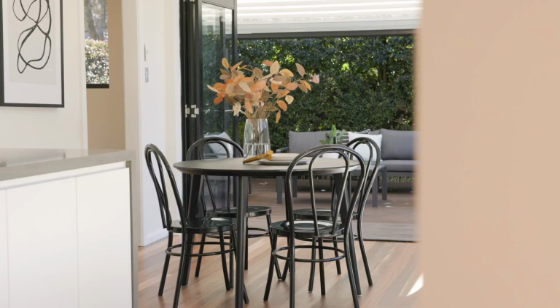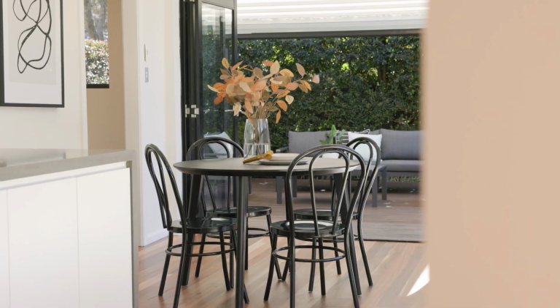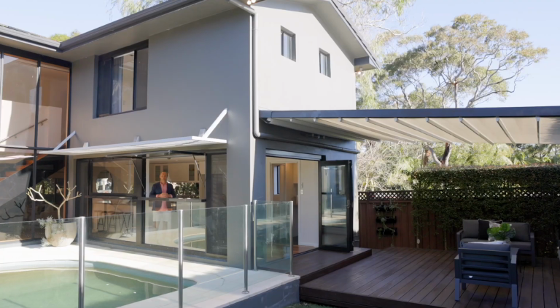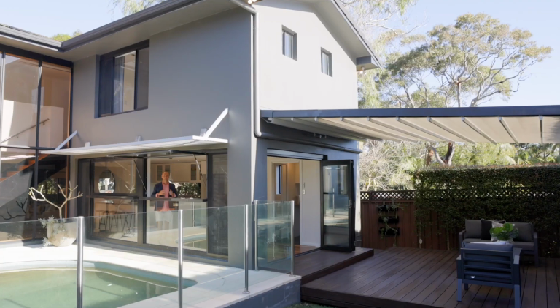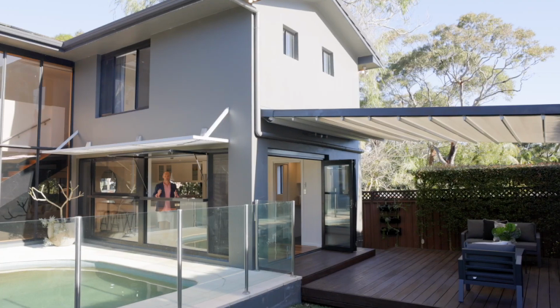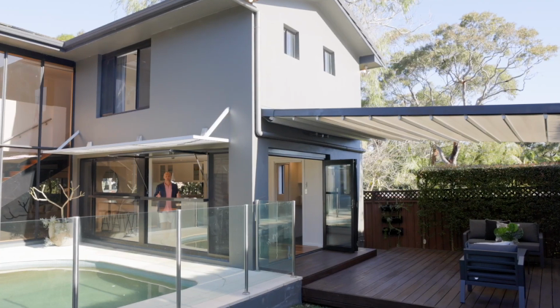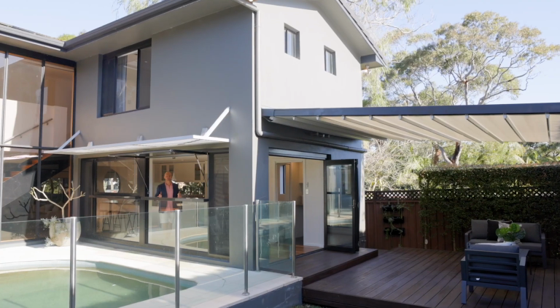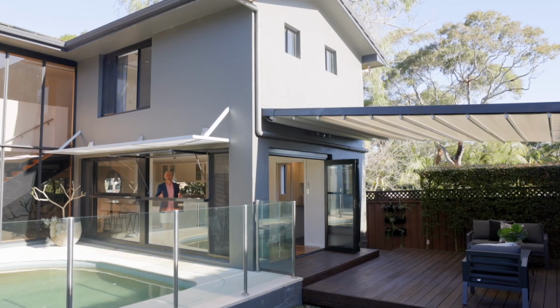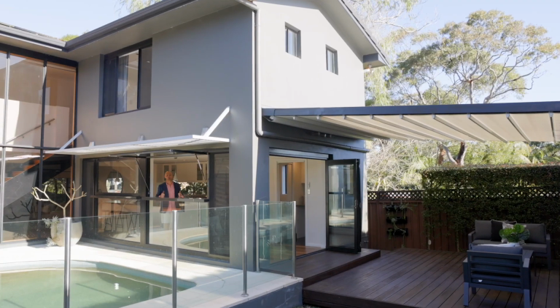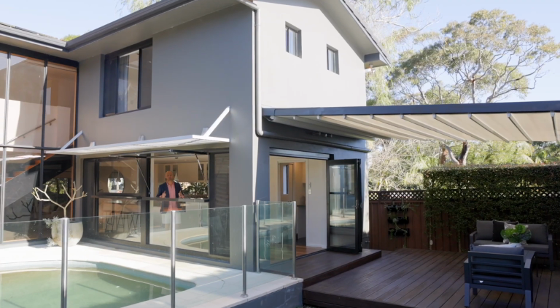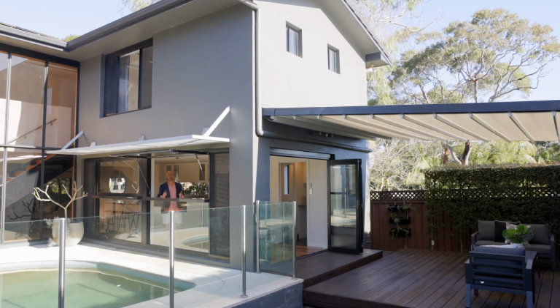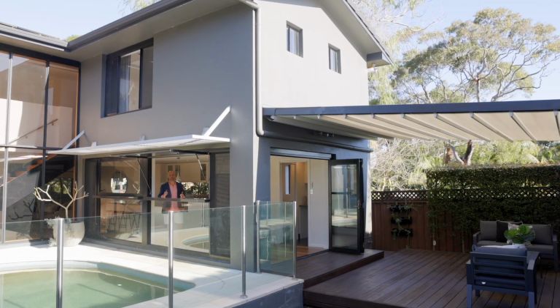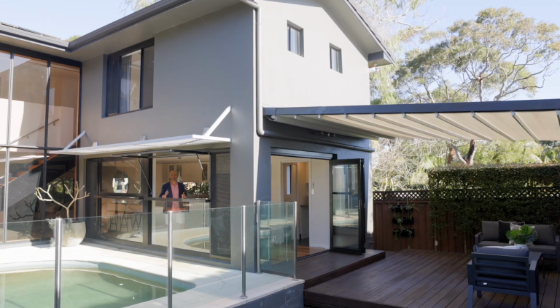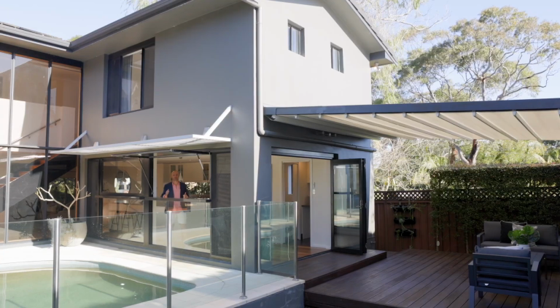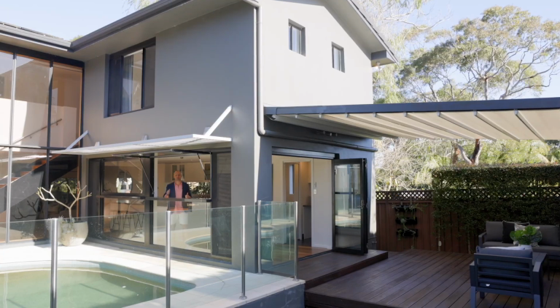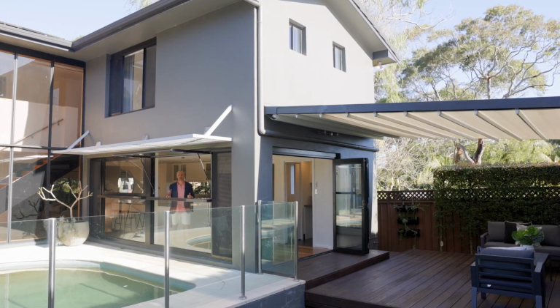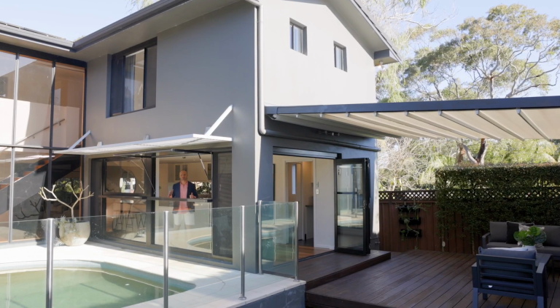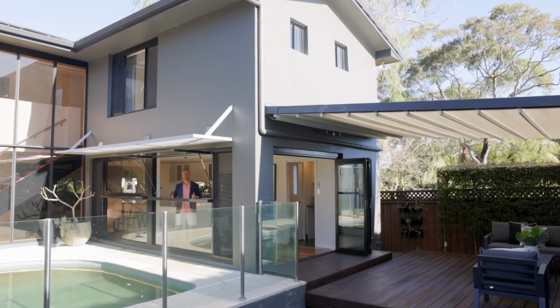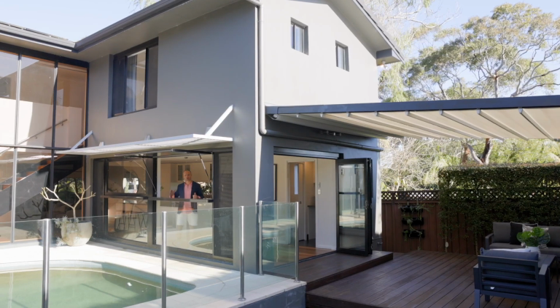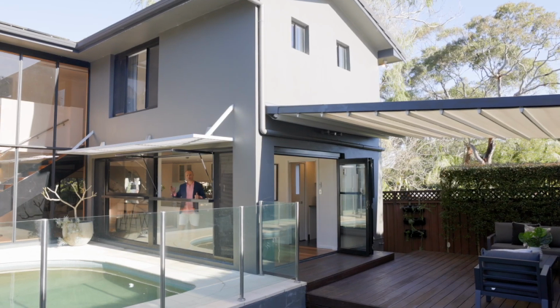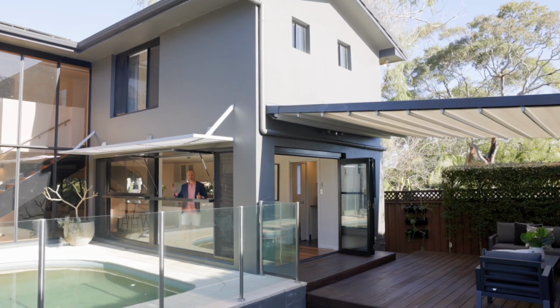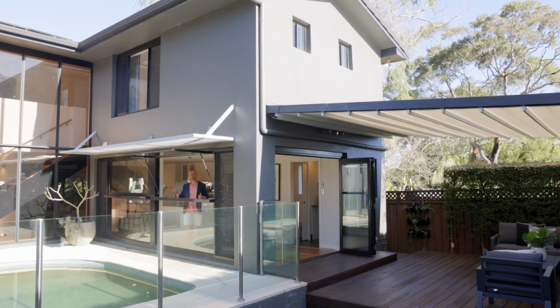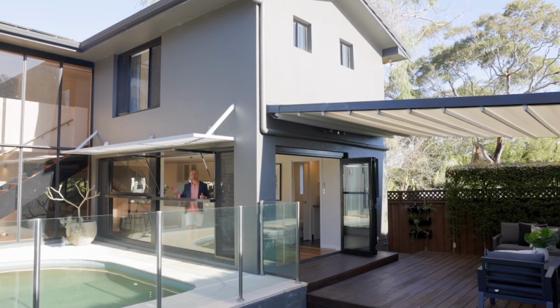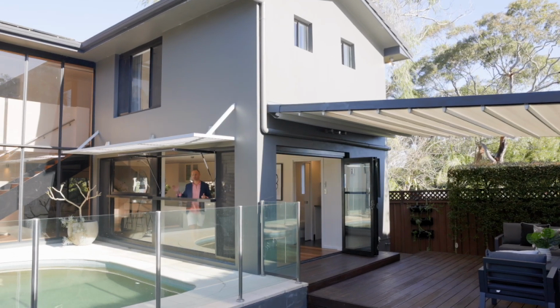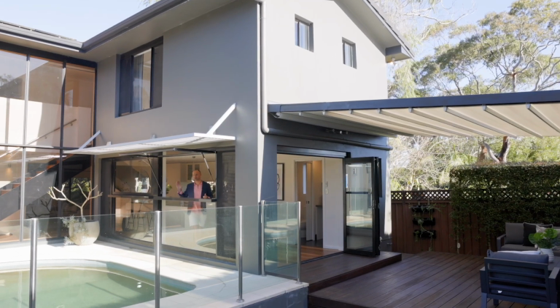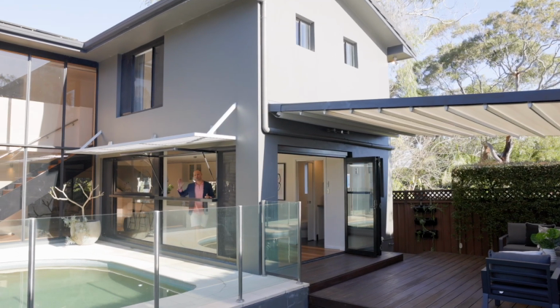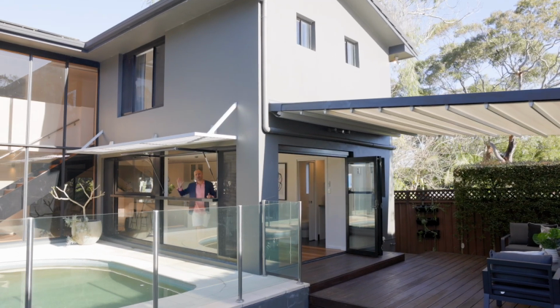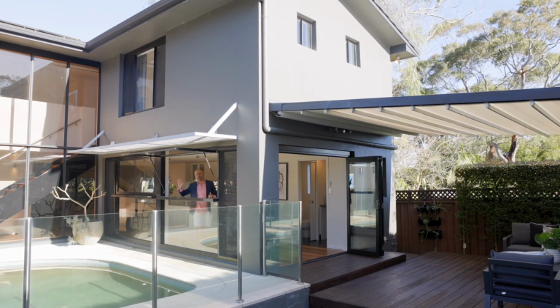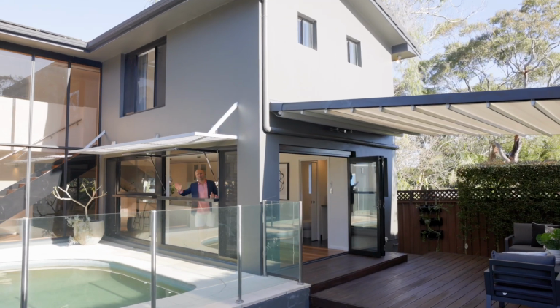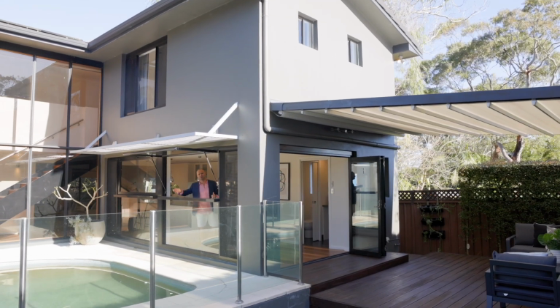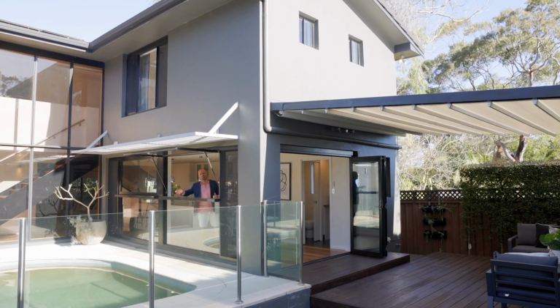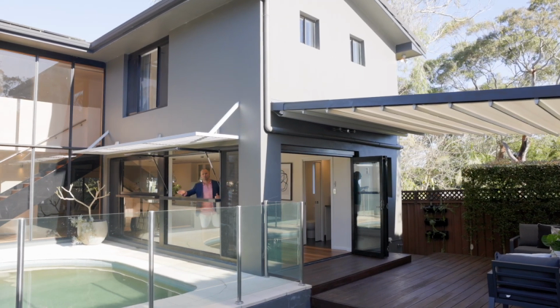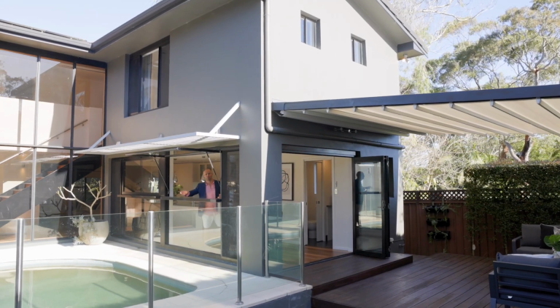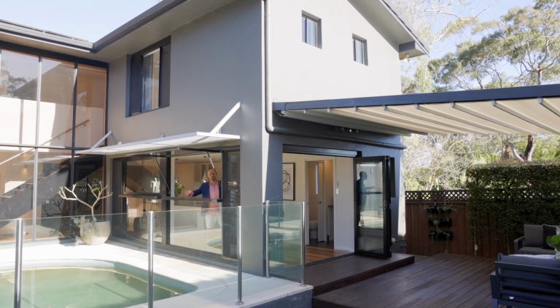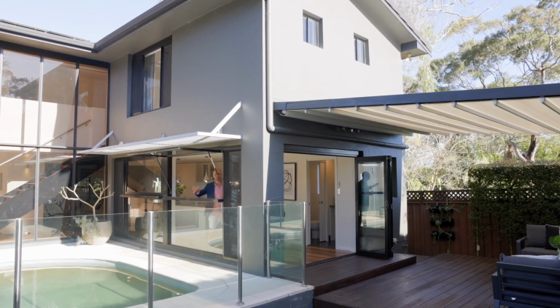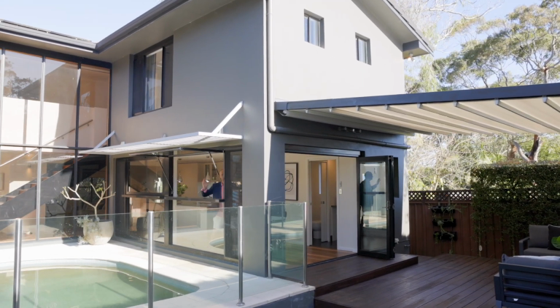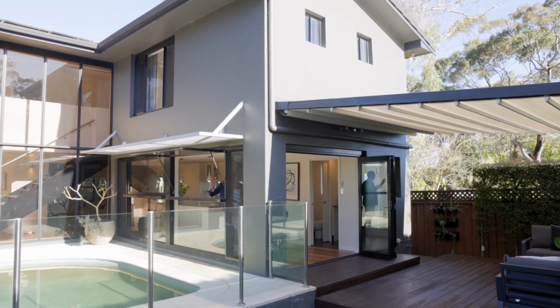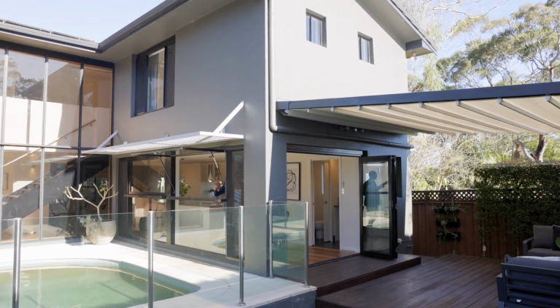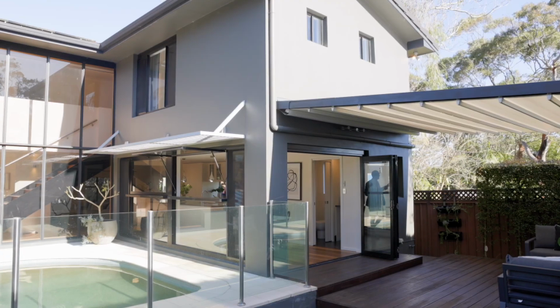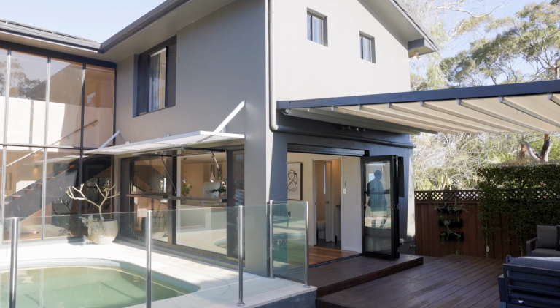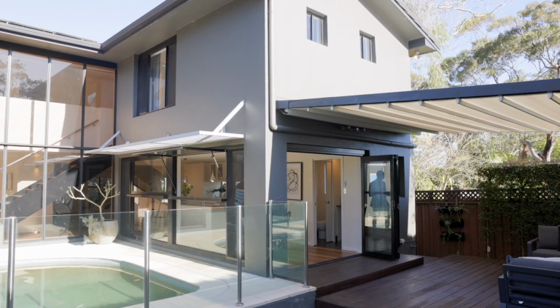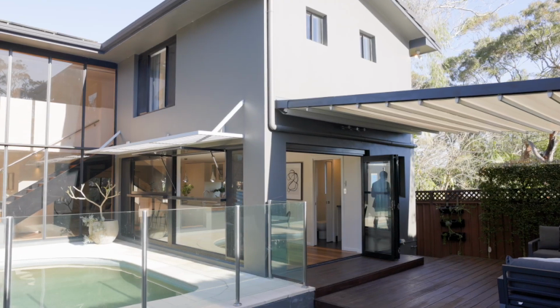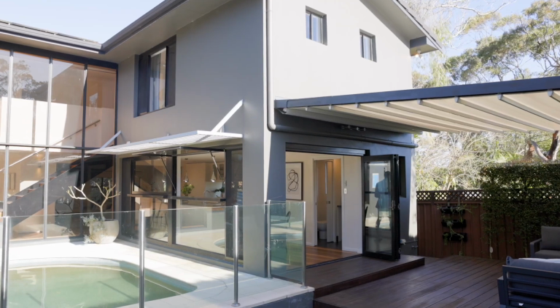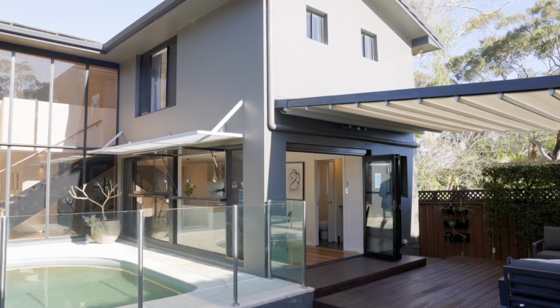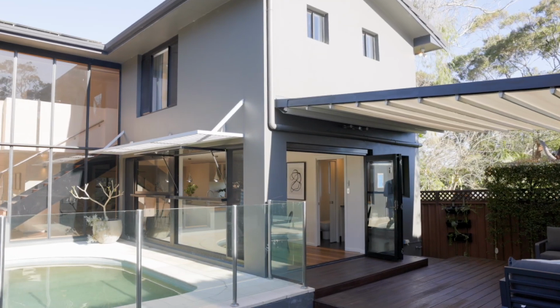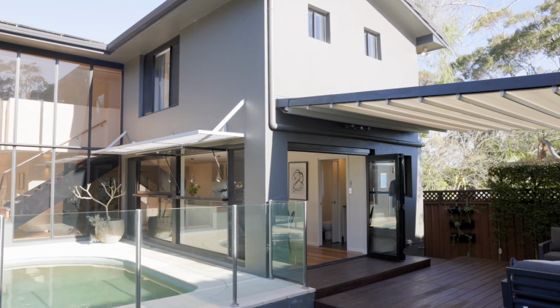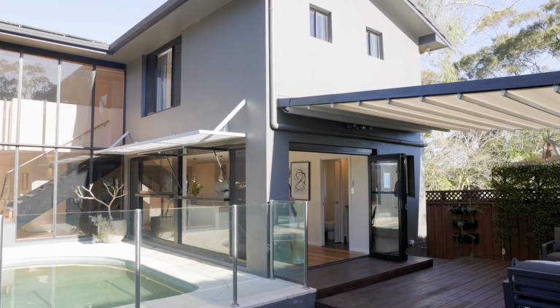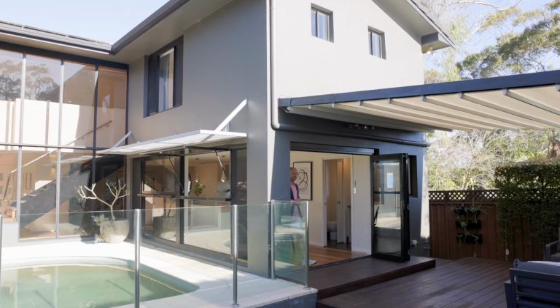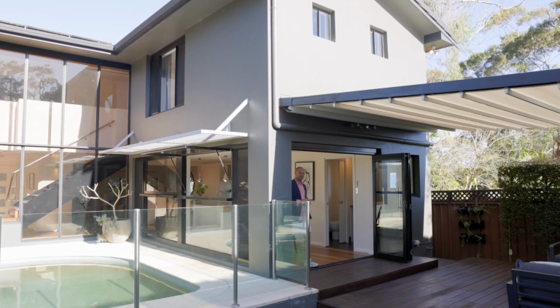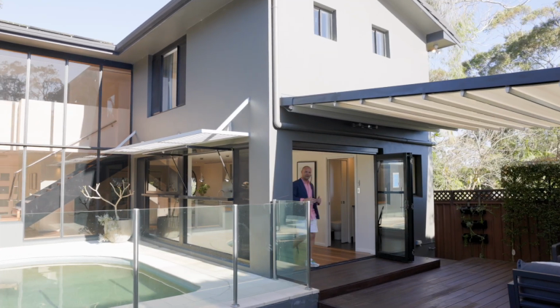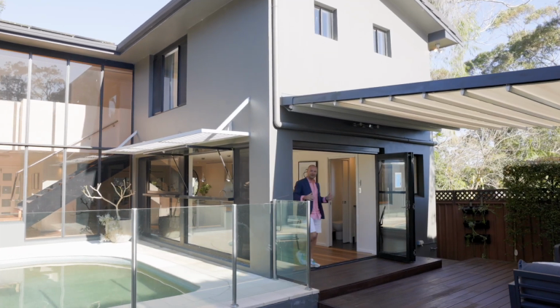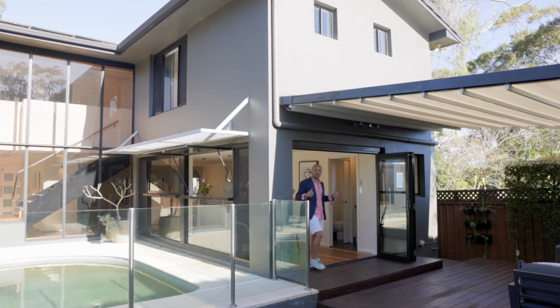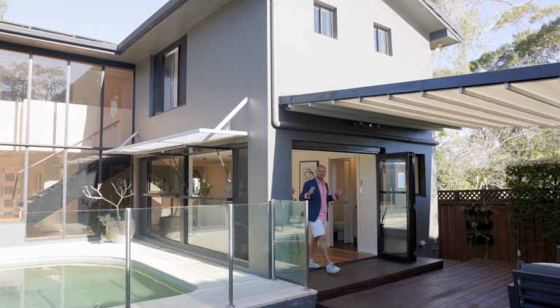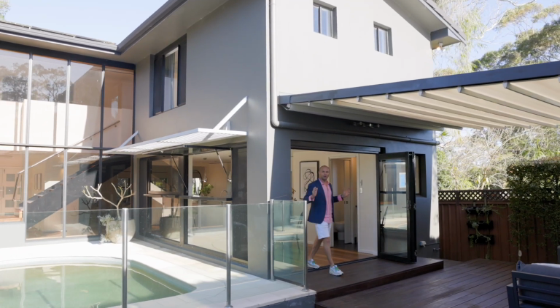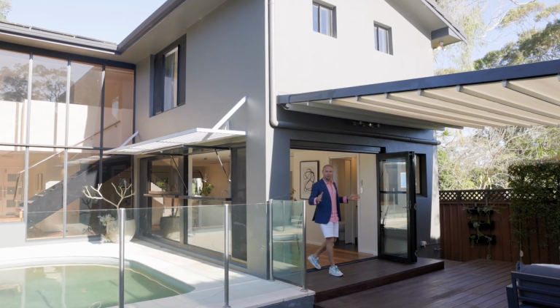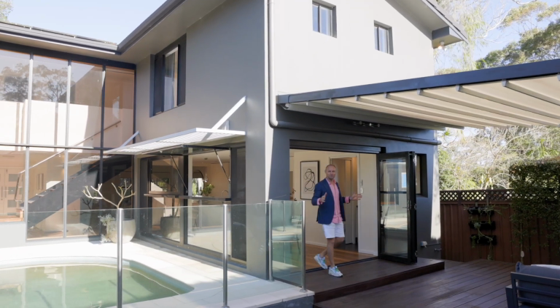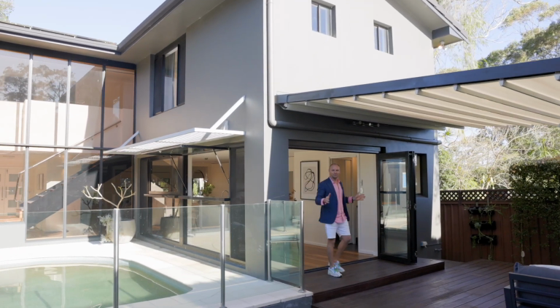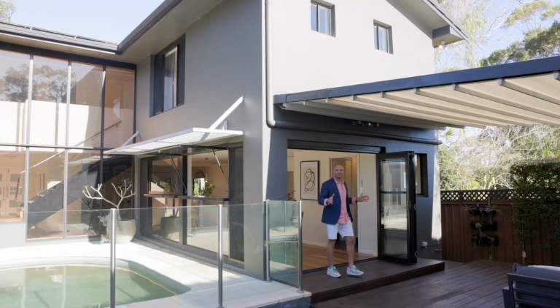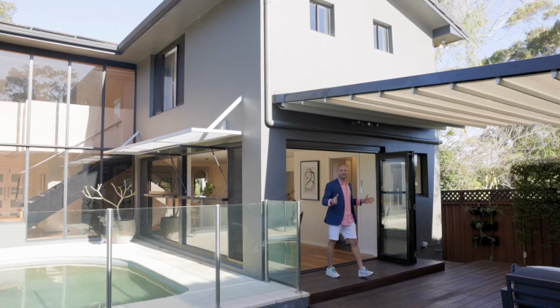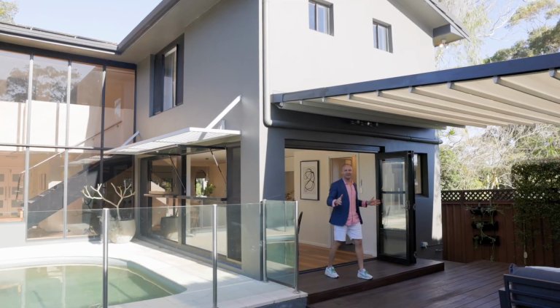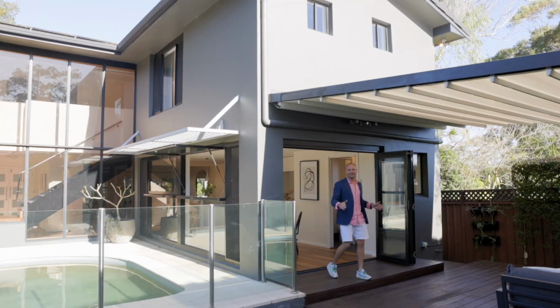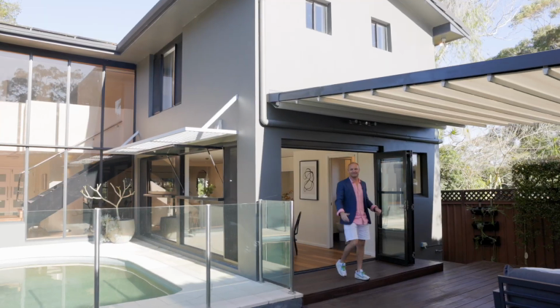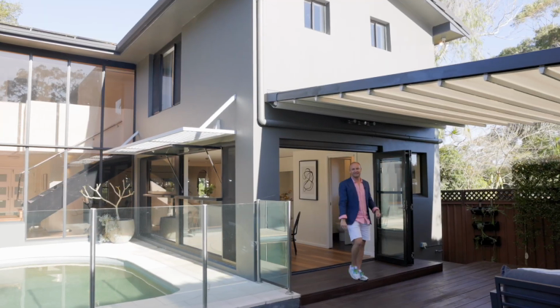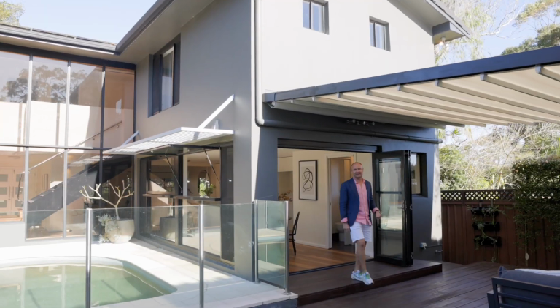It ticks all the boxes. You've got the kitchen looking out over your pool, the yard, and this awesome entertainers deck.